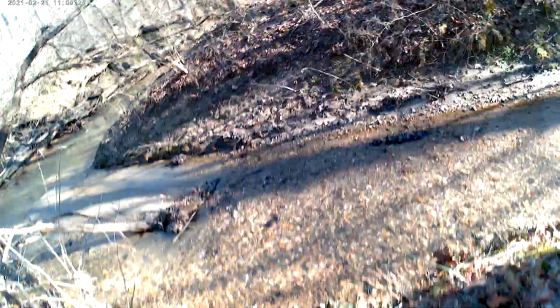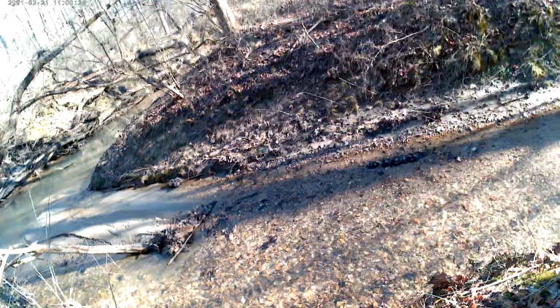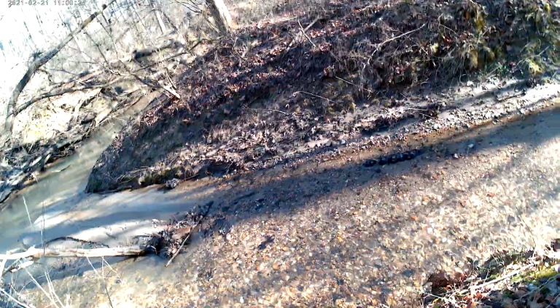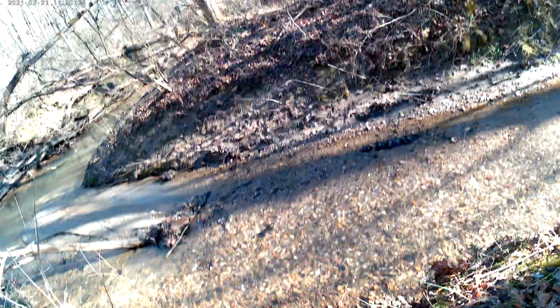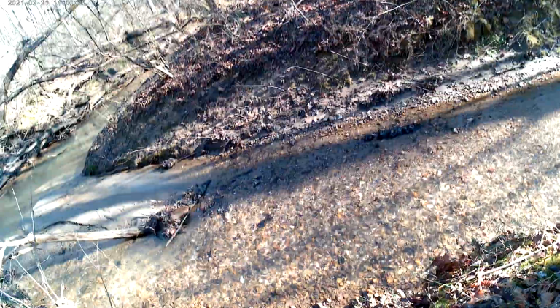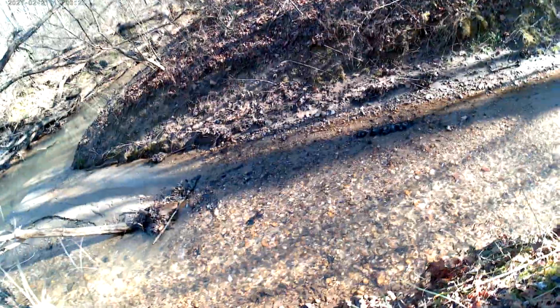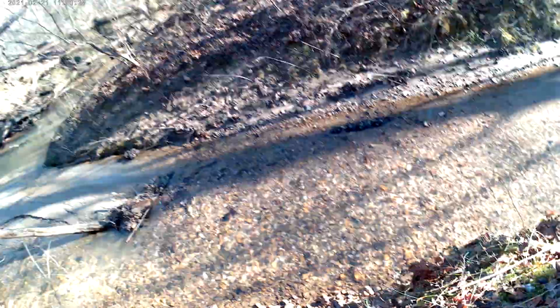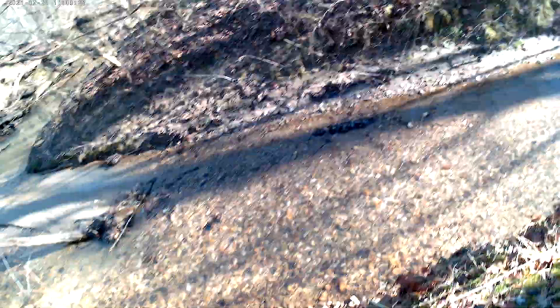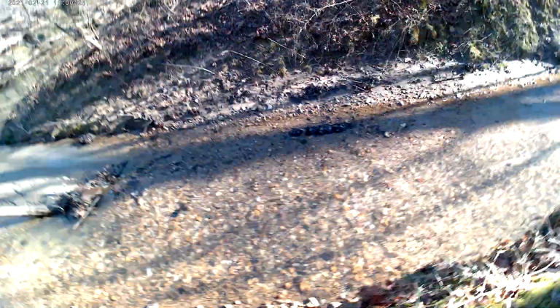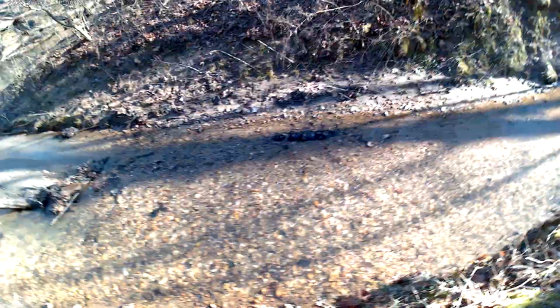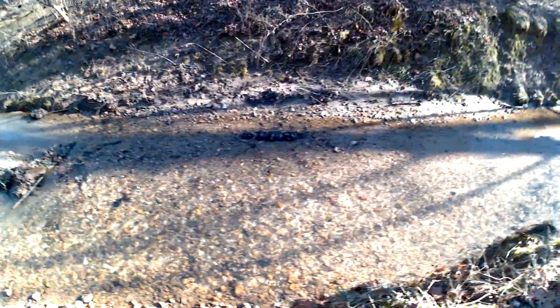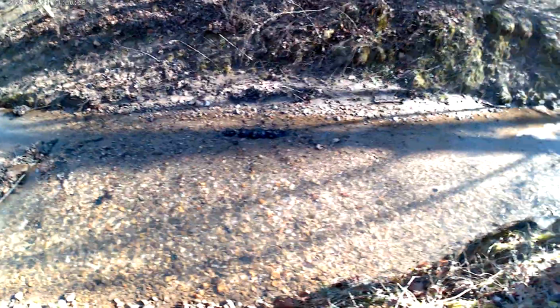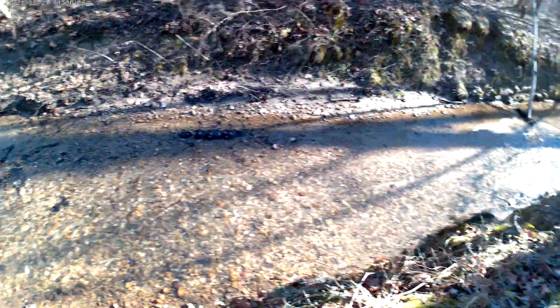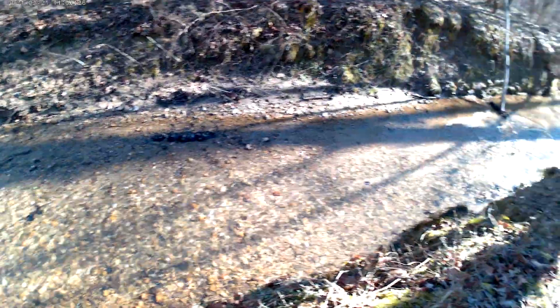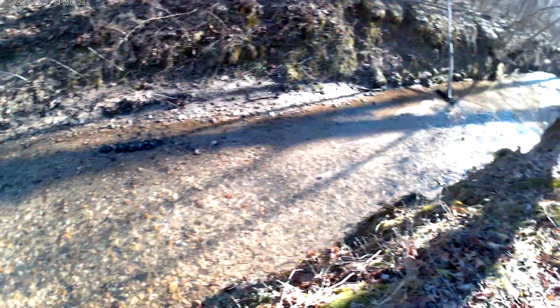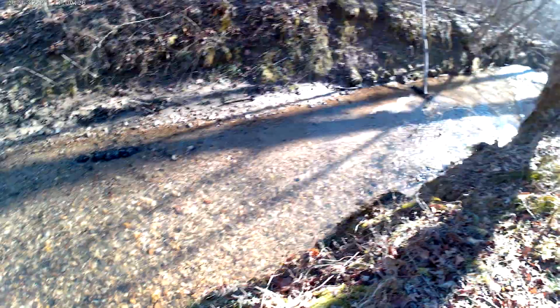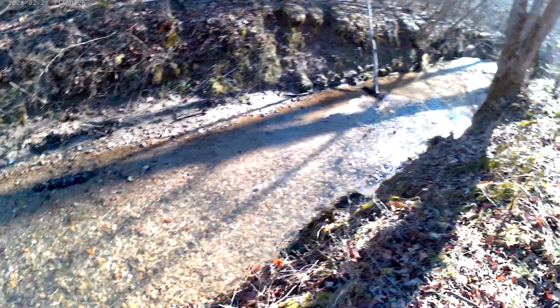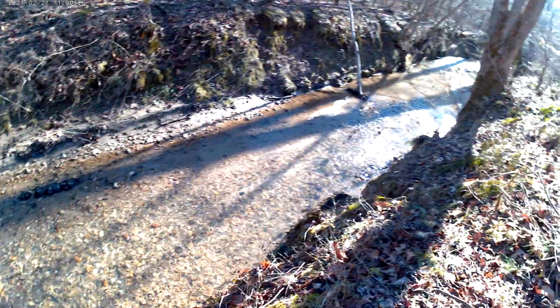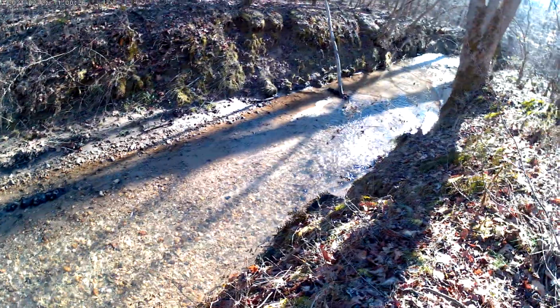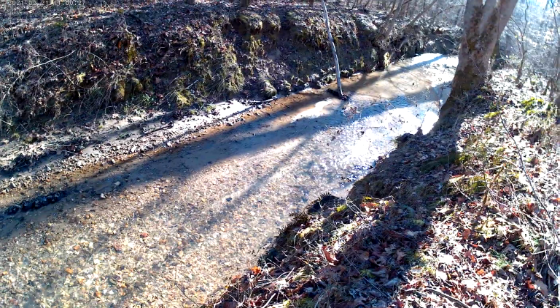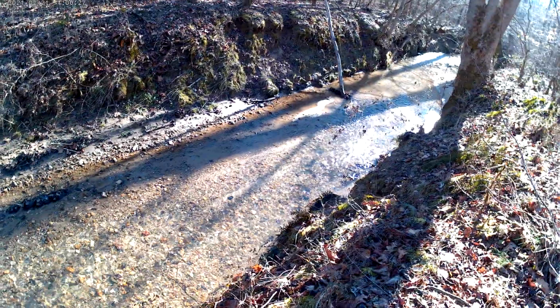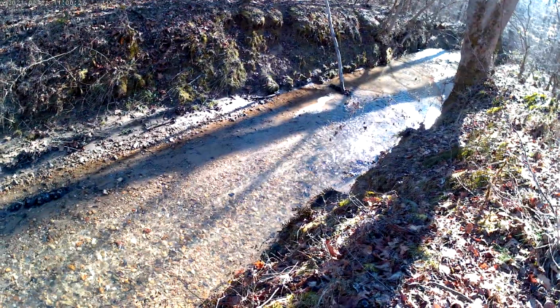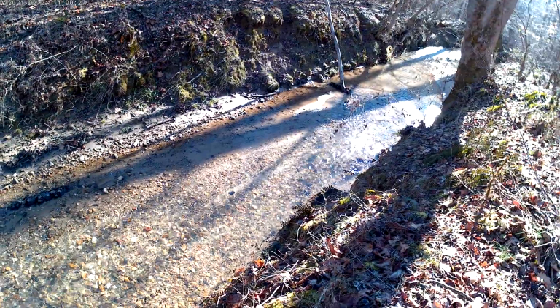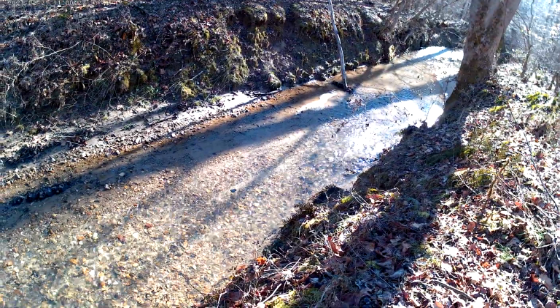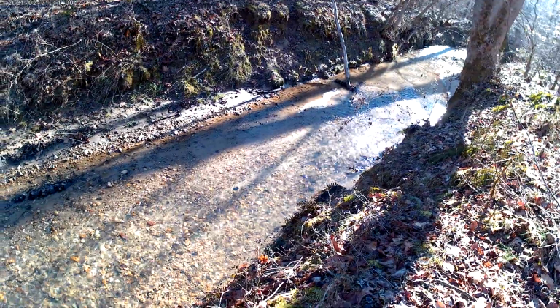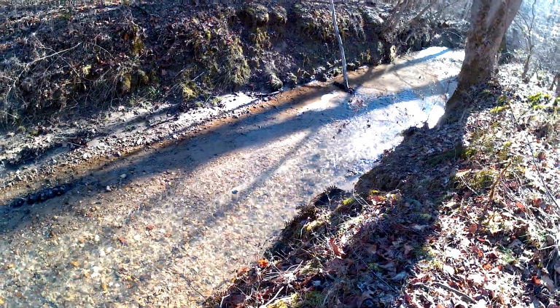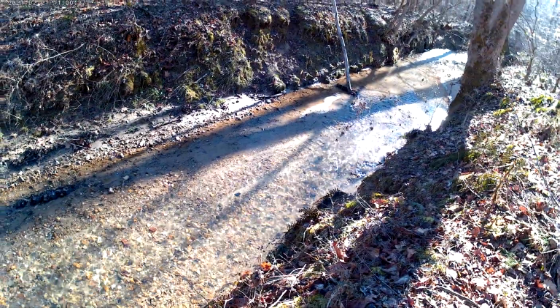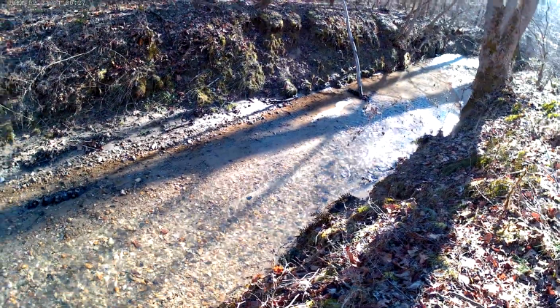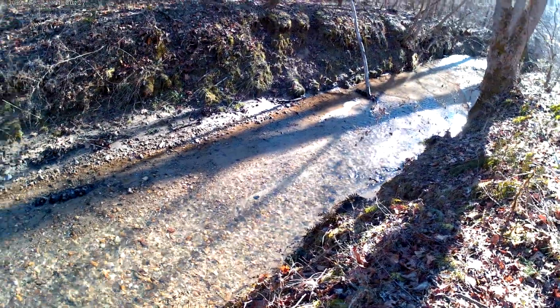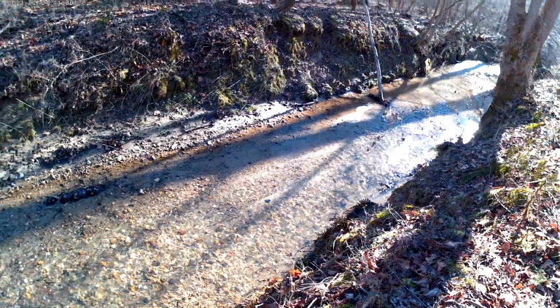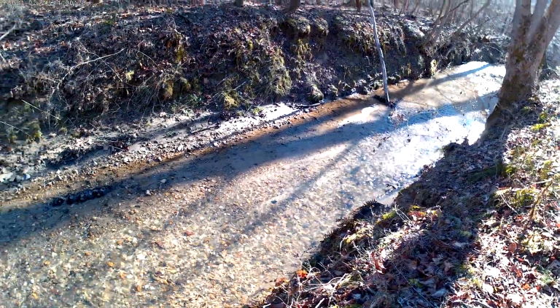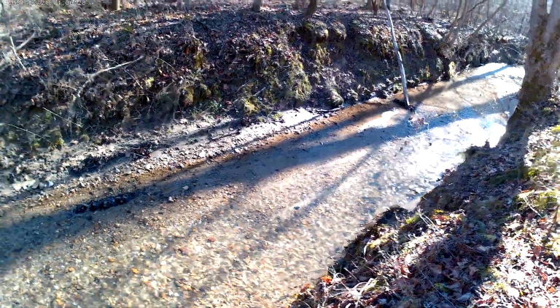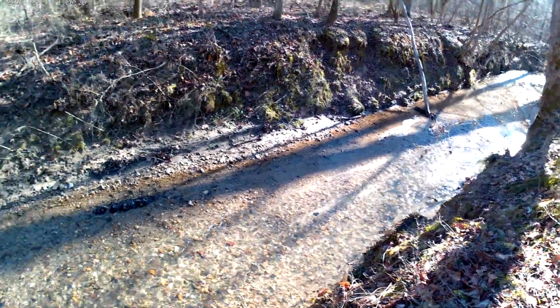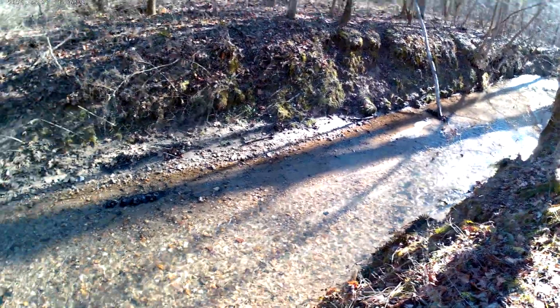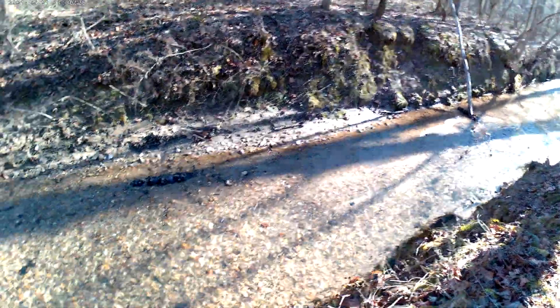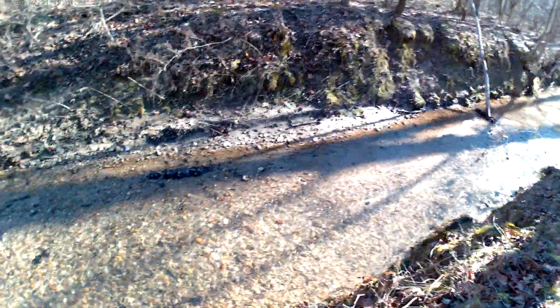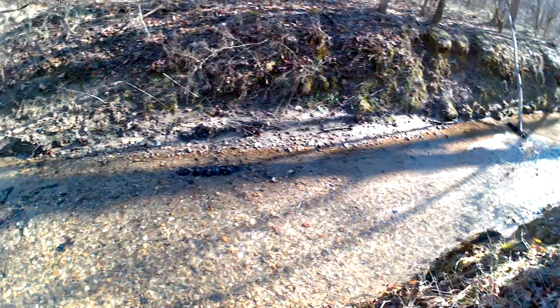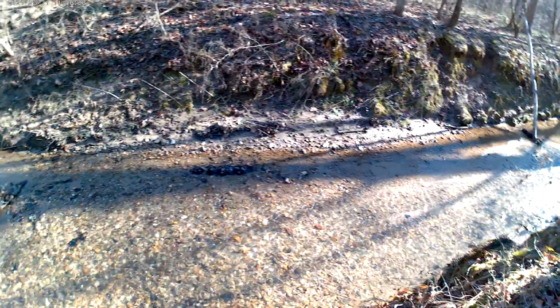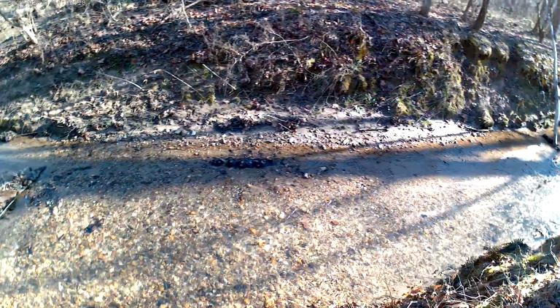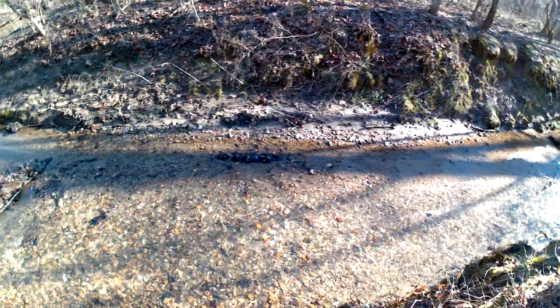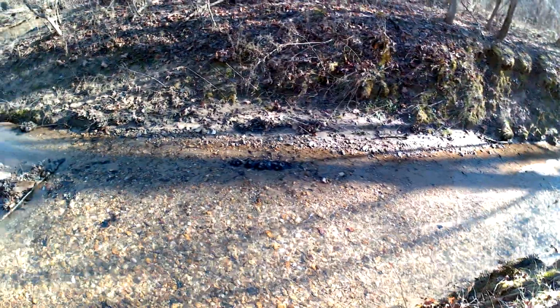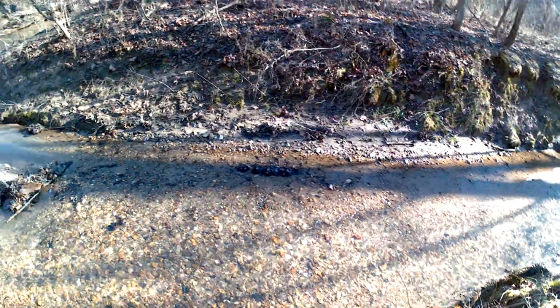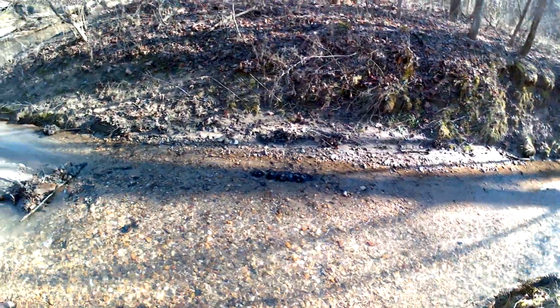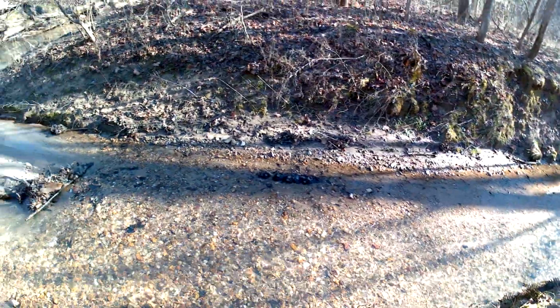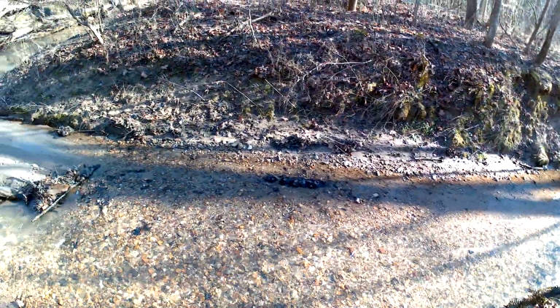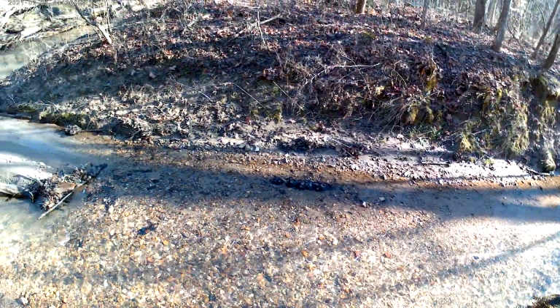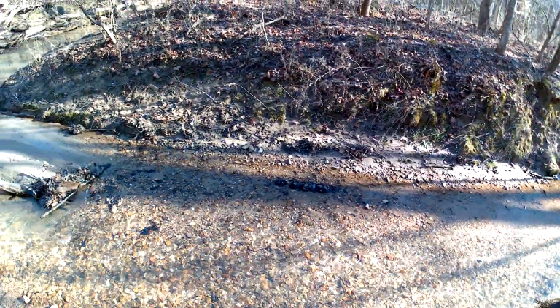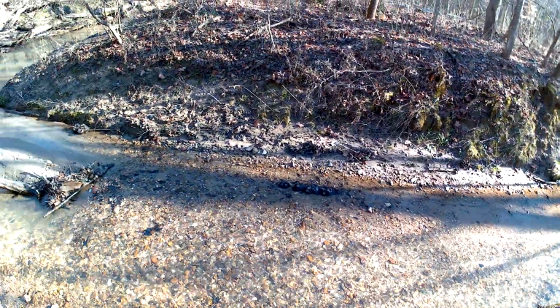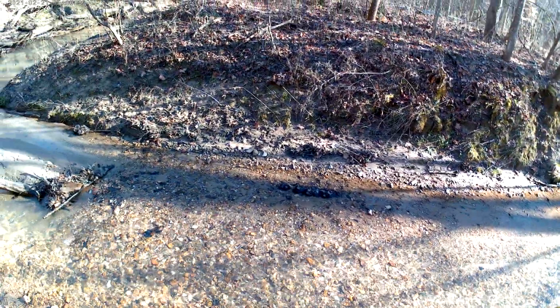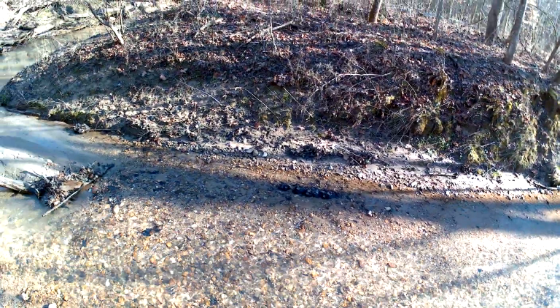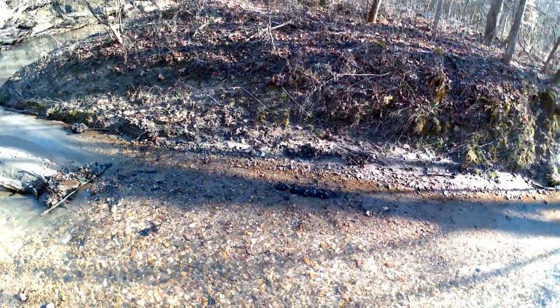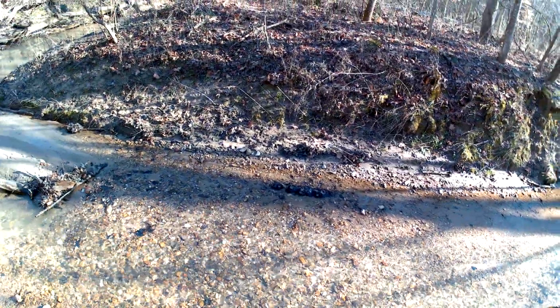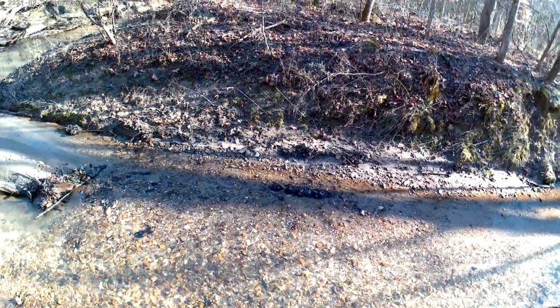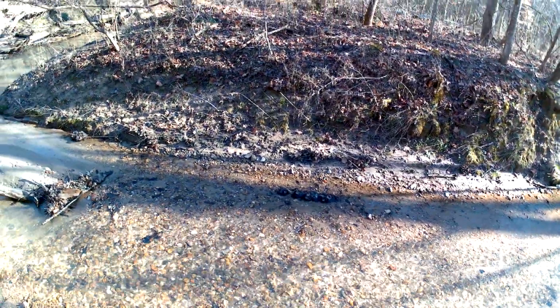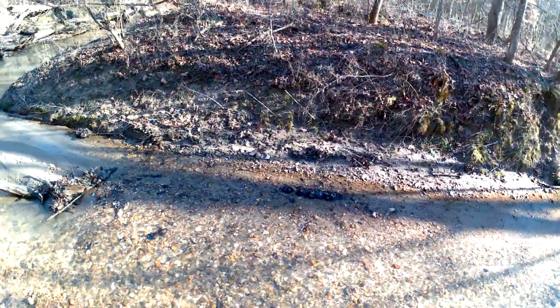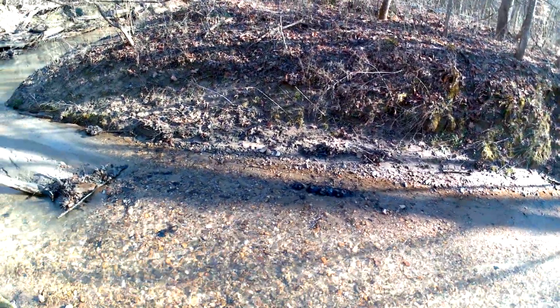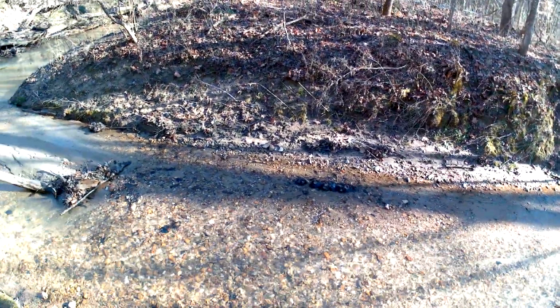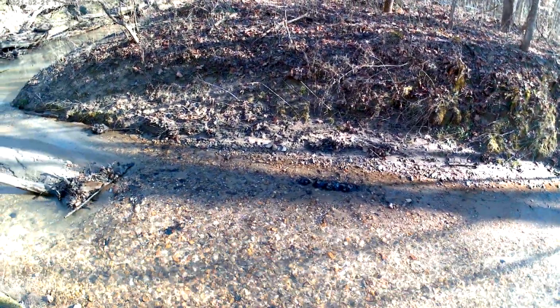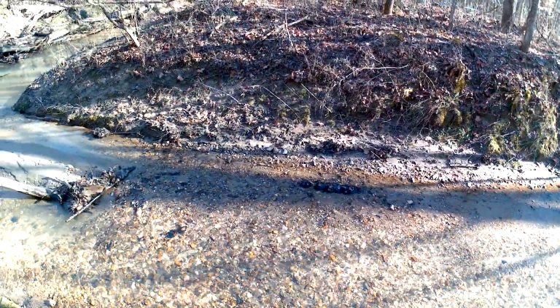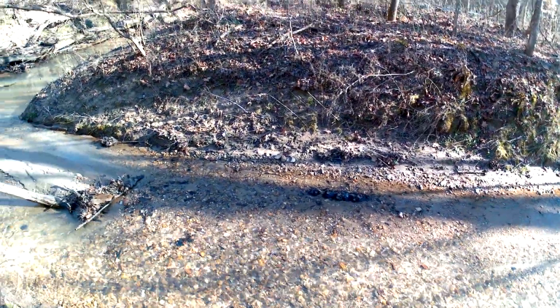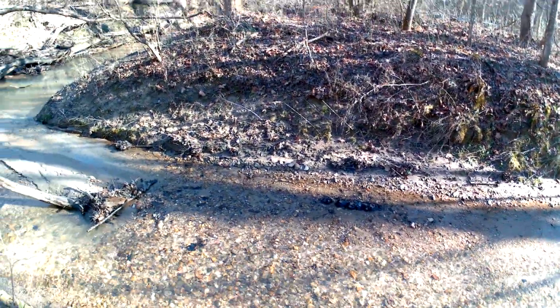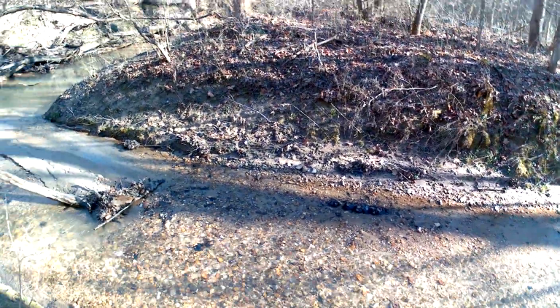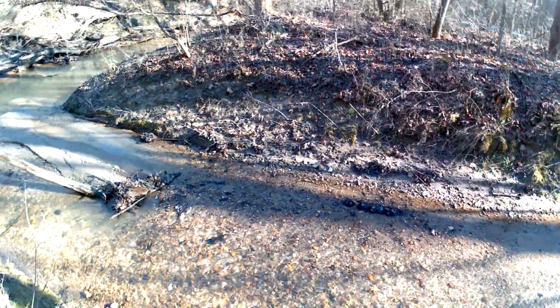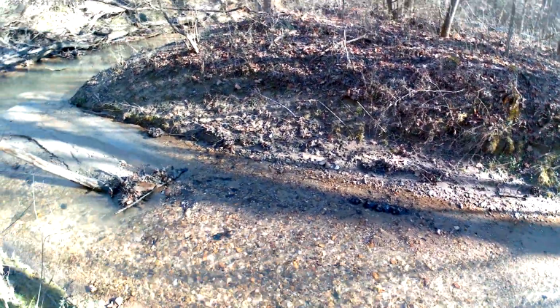That's a nice little area. Doesn't look dug out enough.